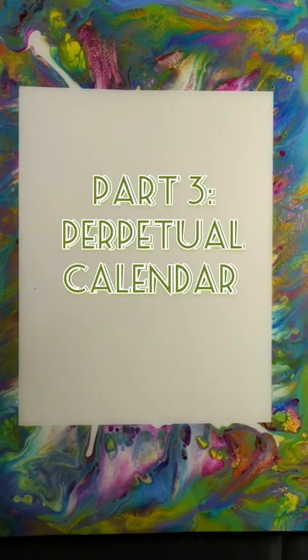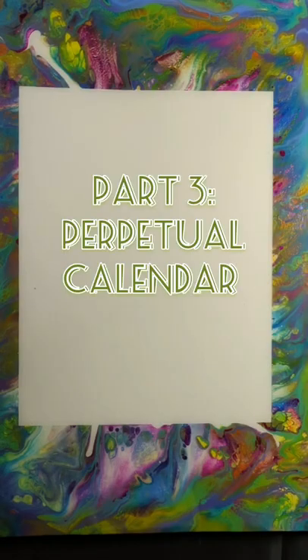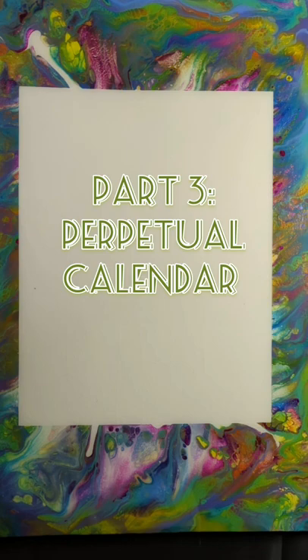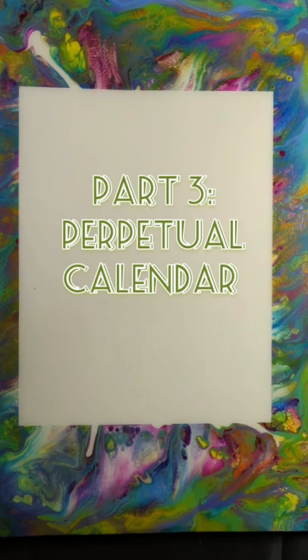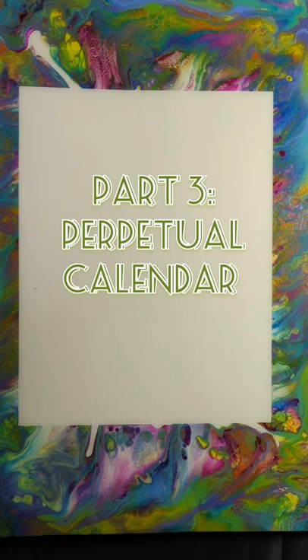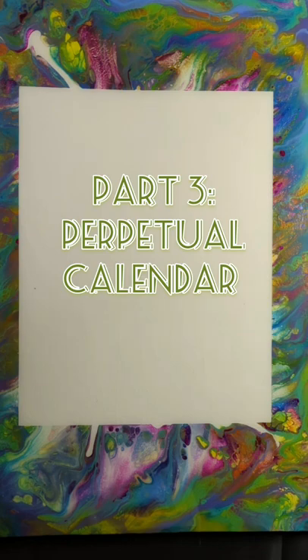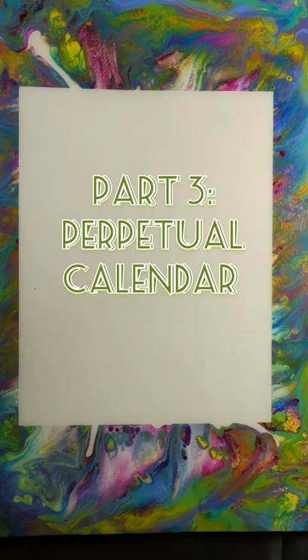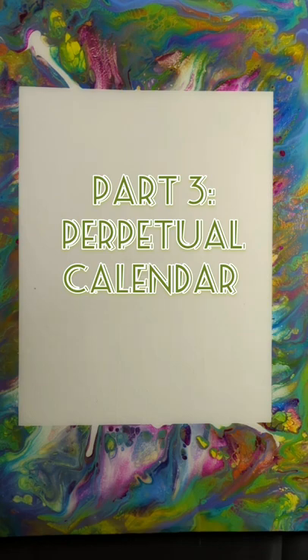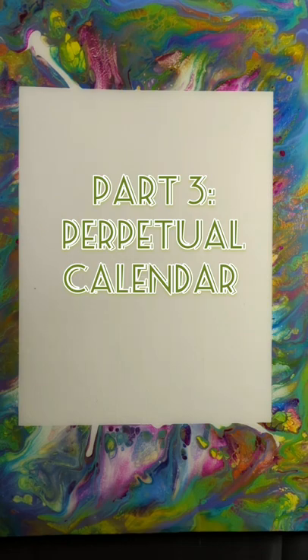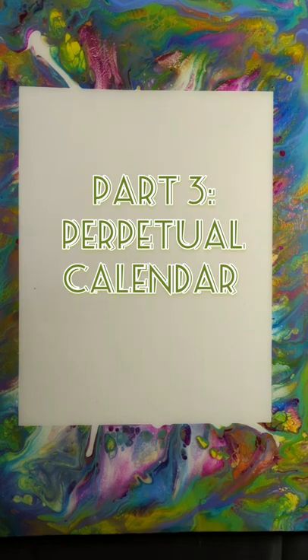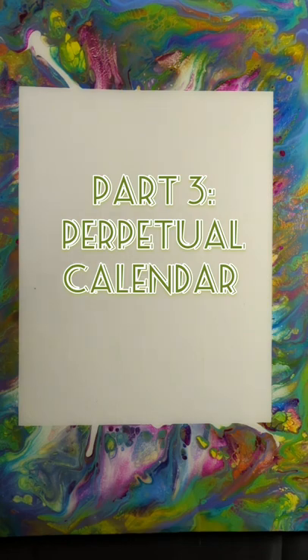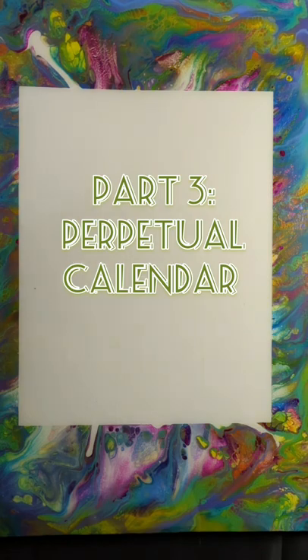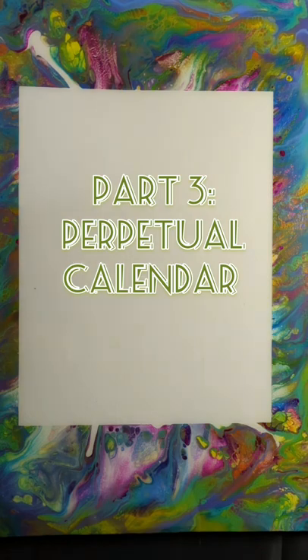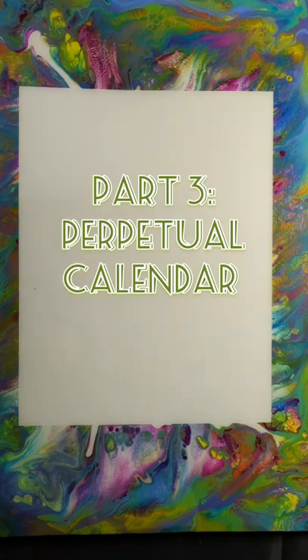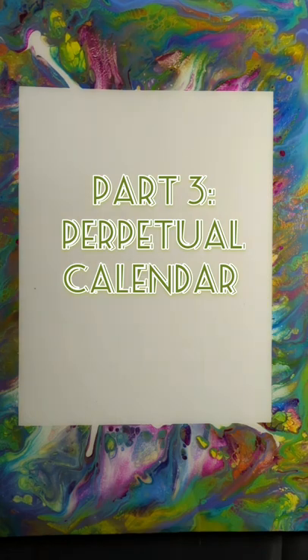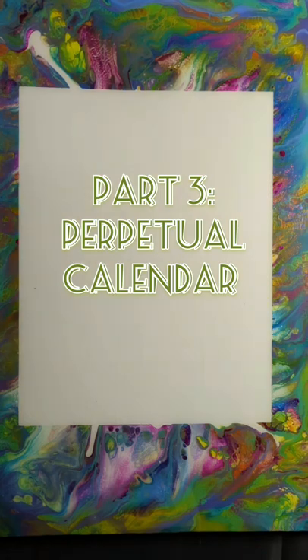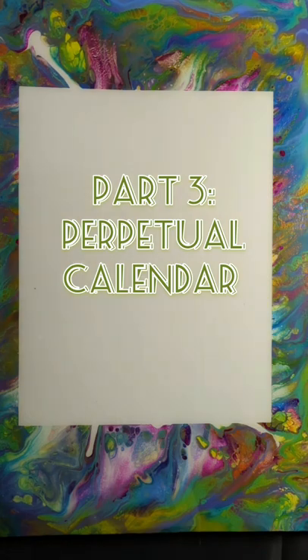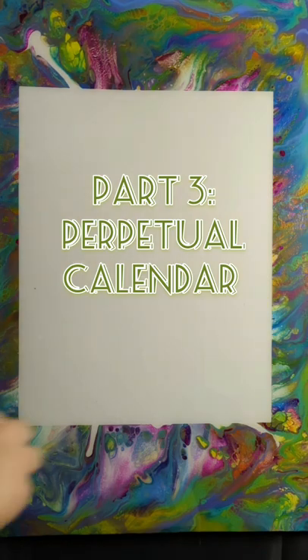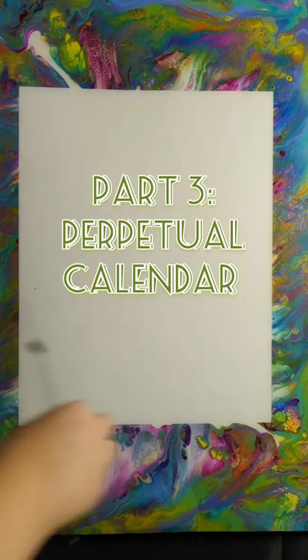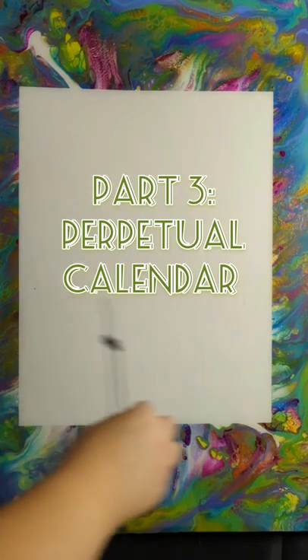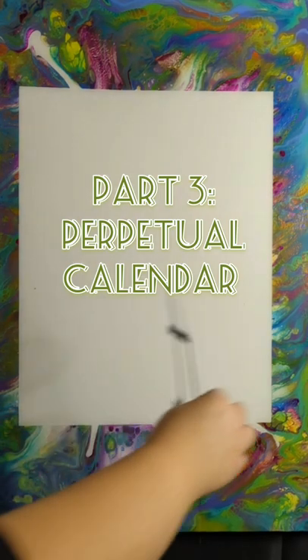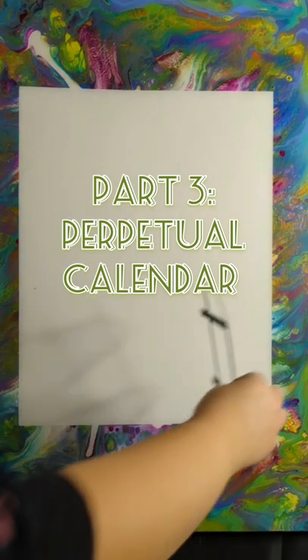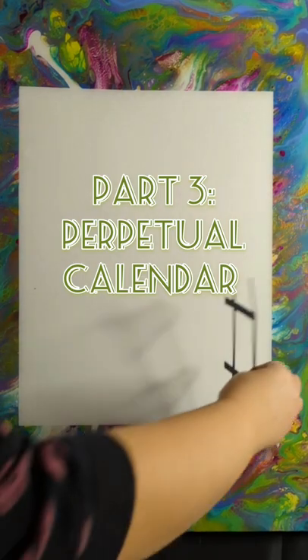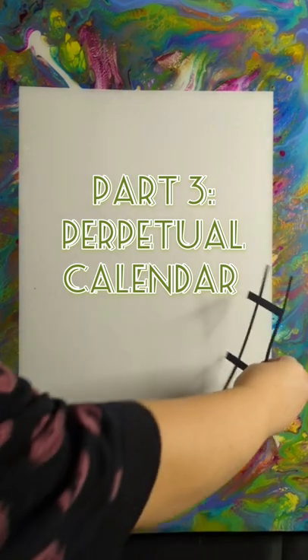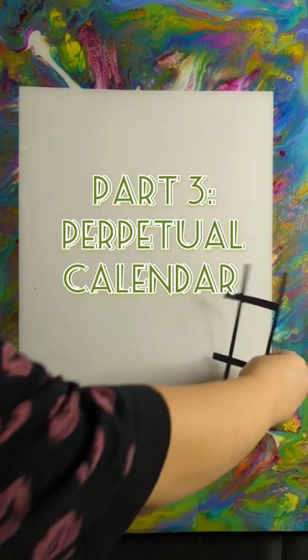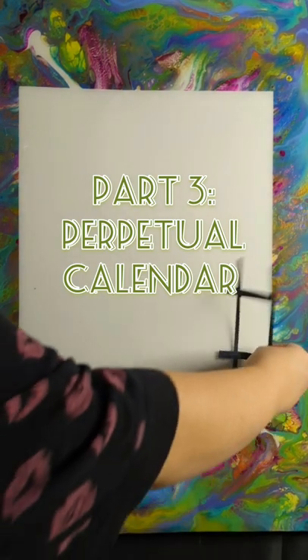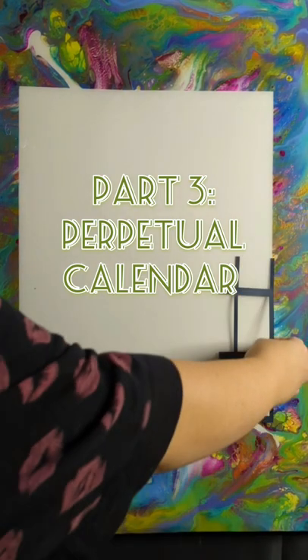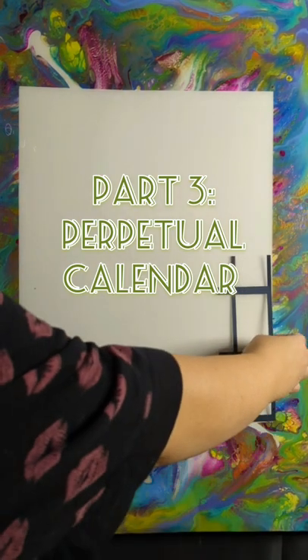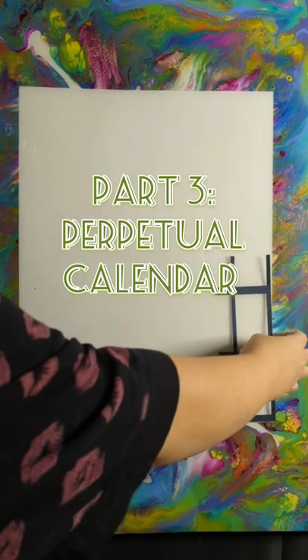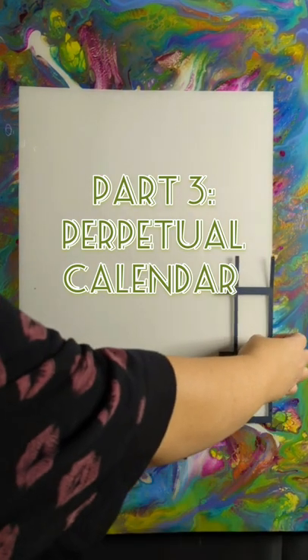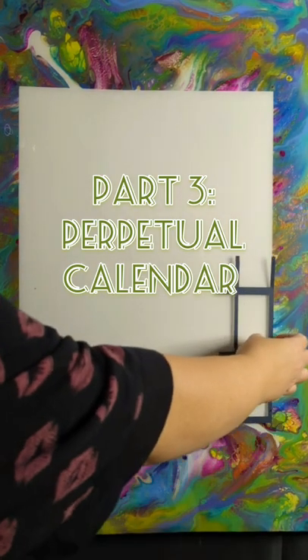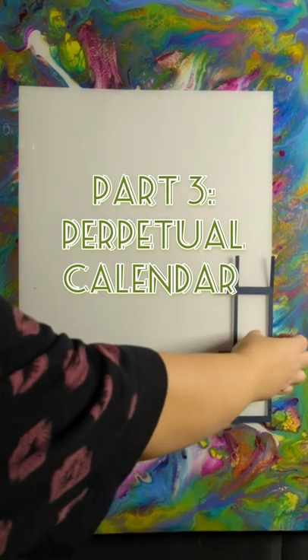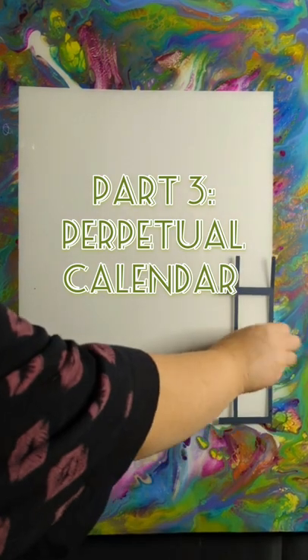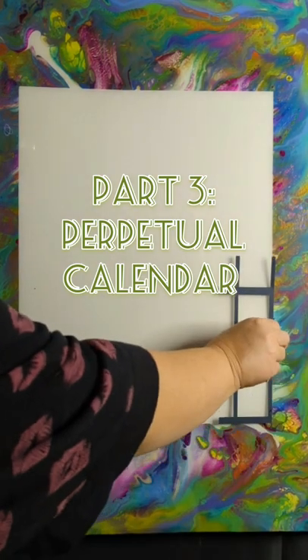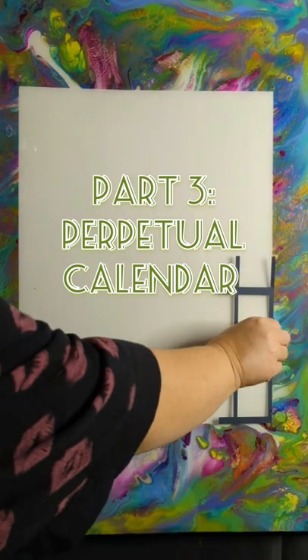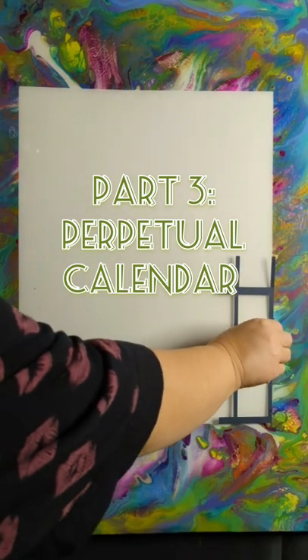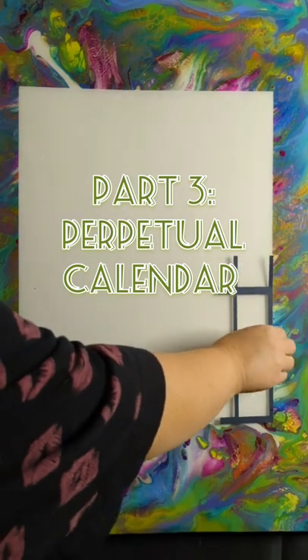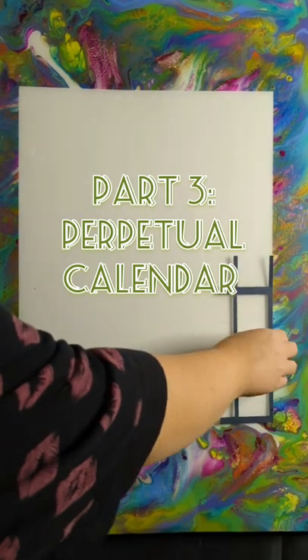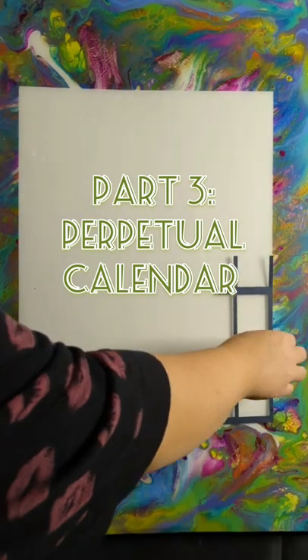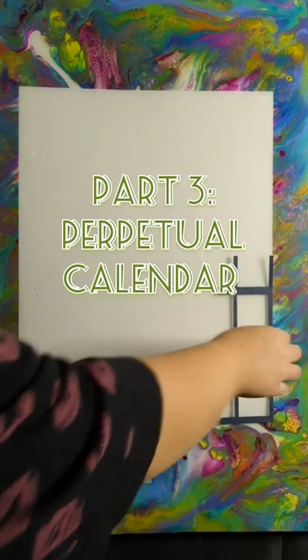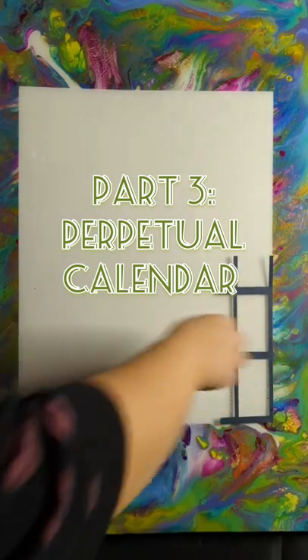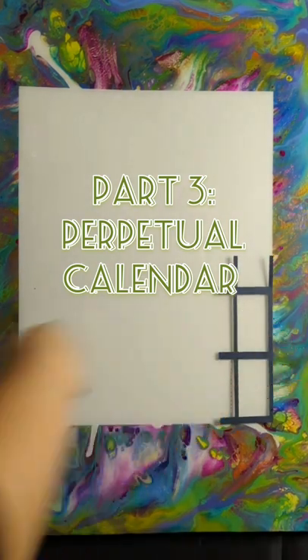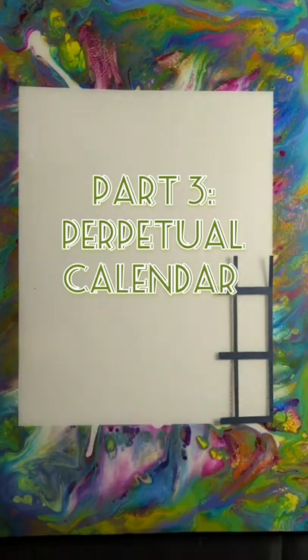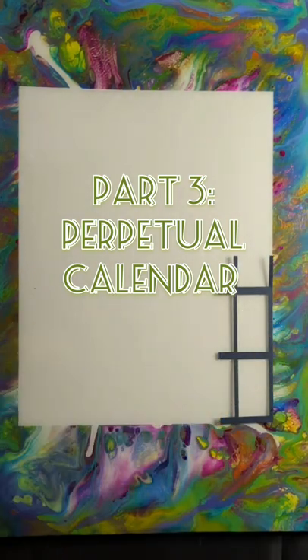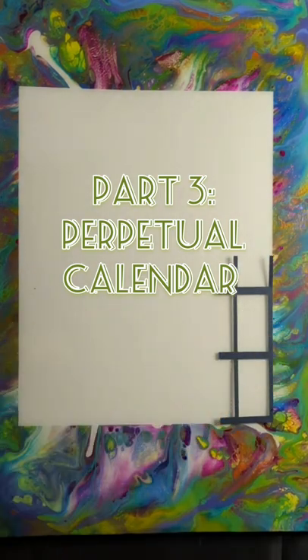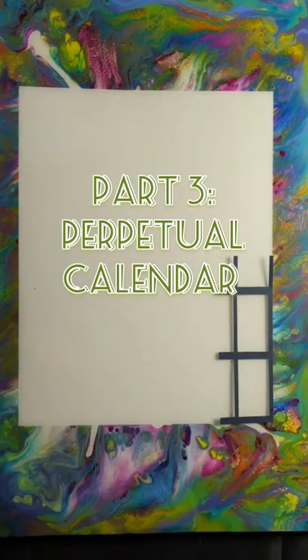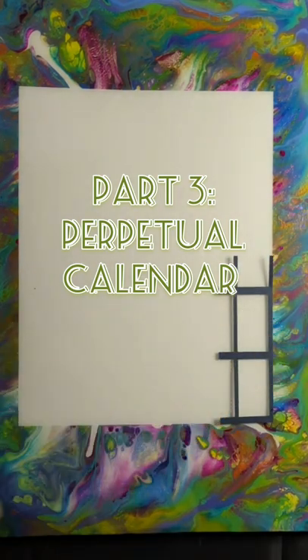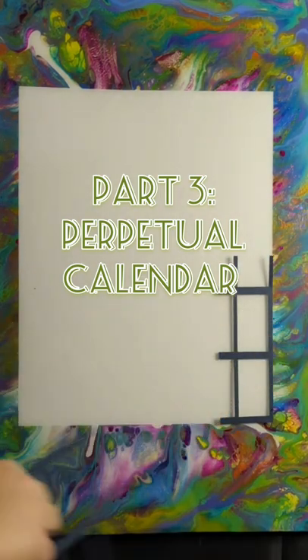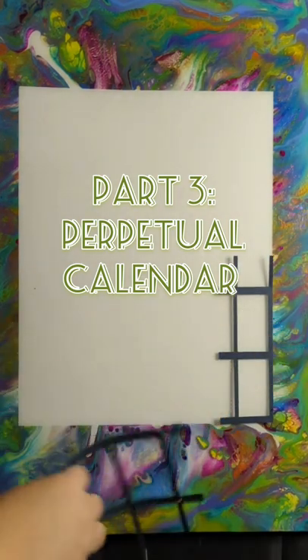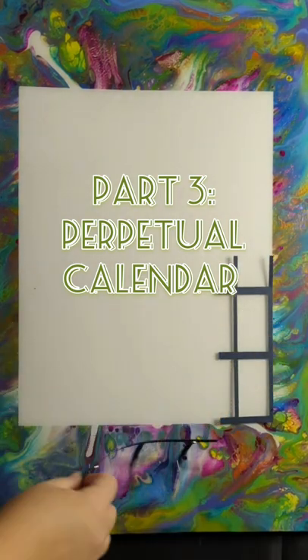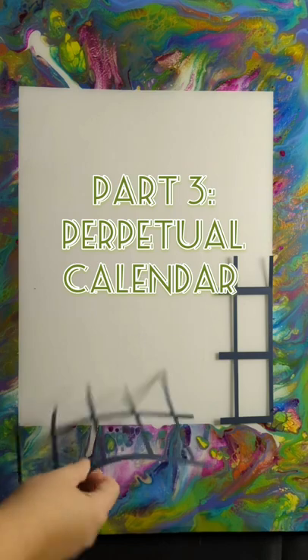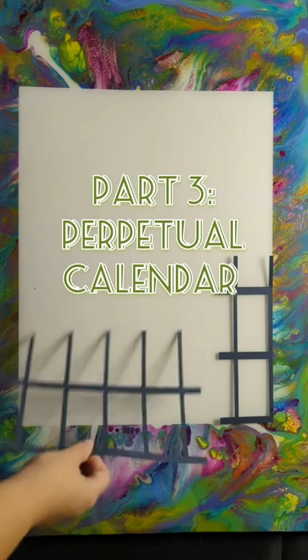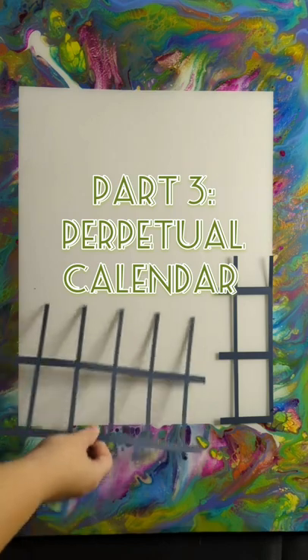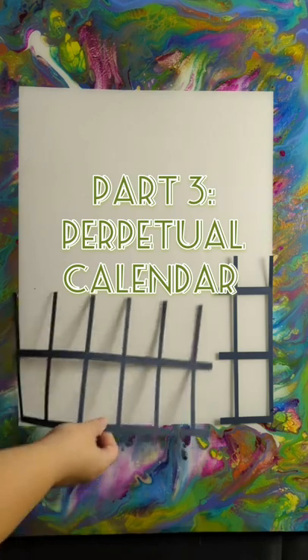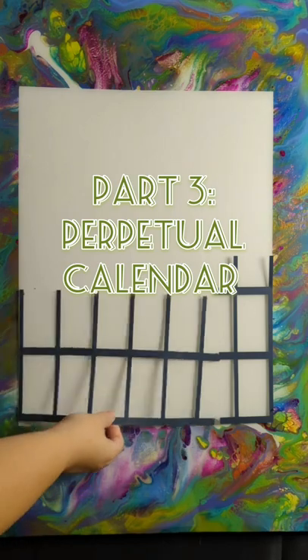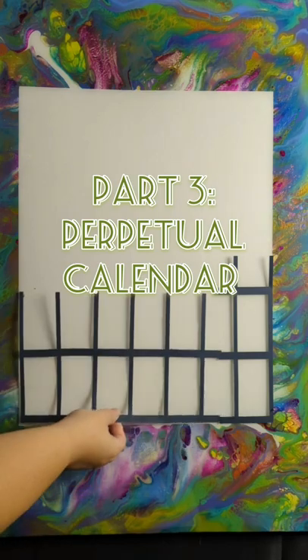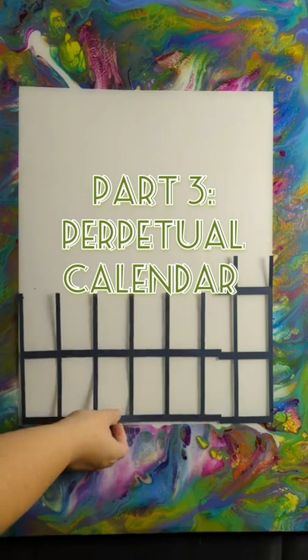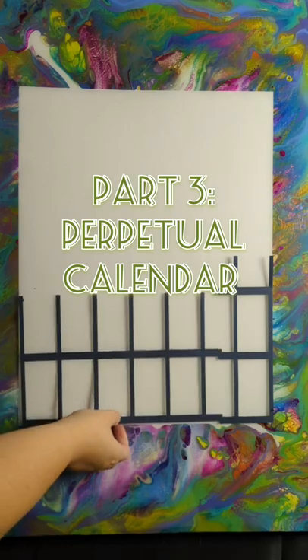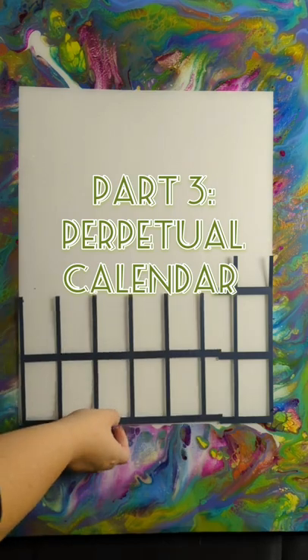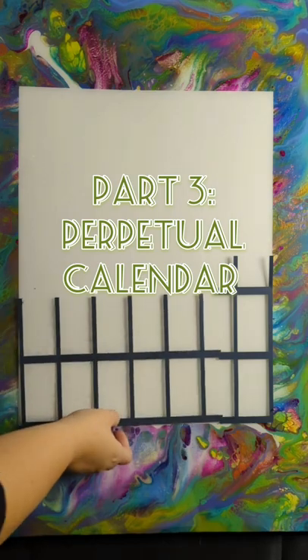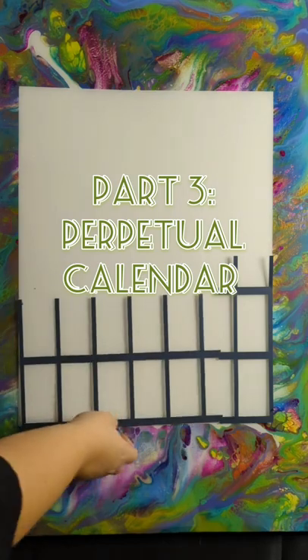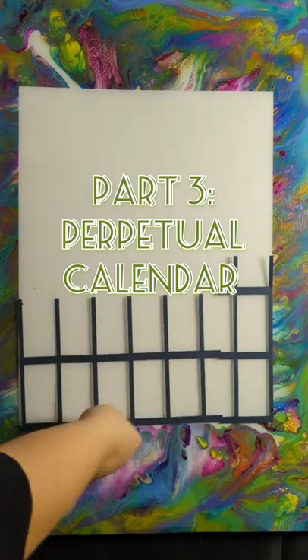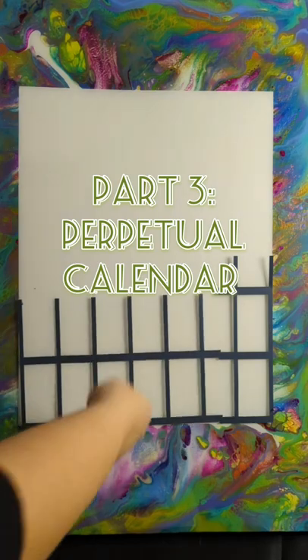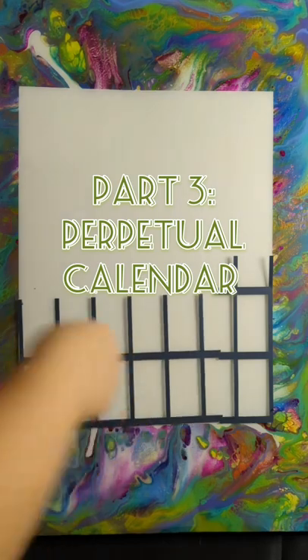Hello, this is Lisa from Casa de Greenlee Art. Welcome to part three of my Magnetize It project, the Perpetual Calendar.